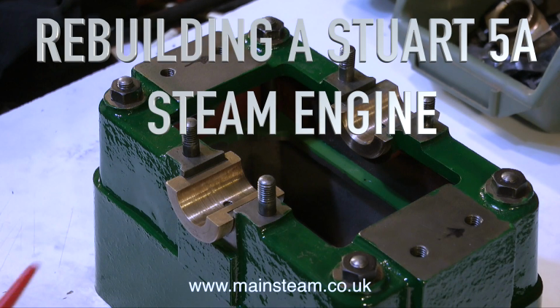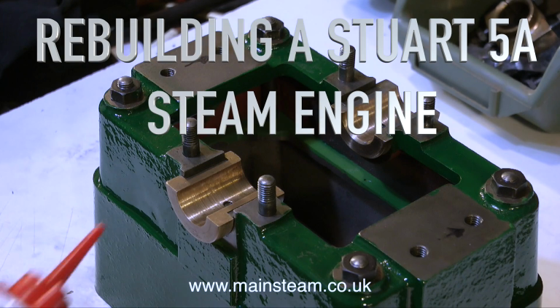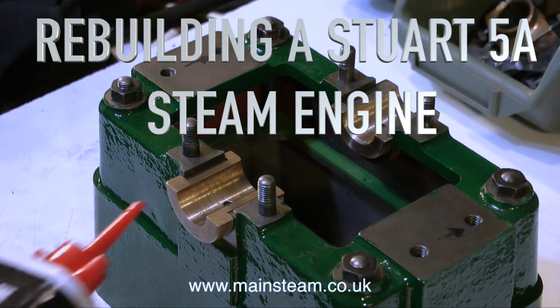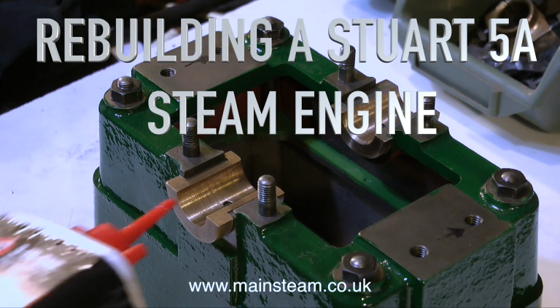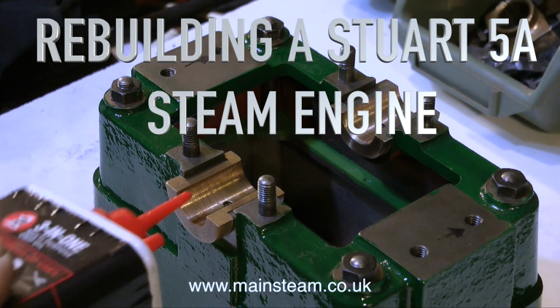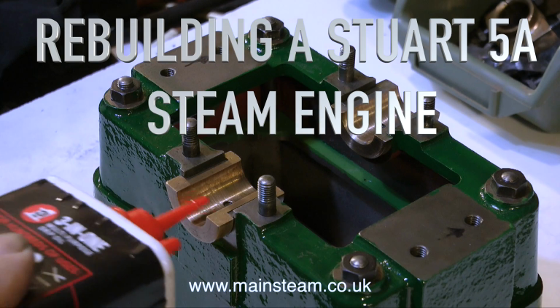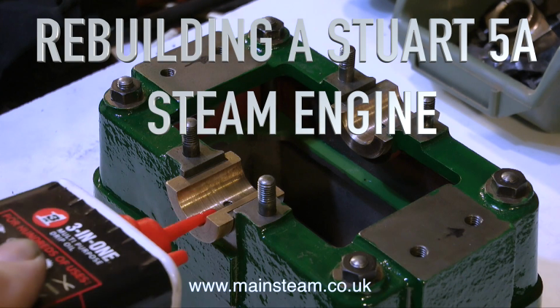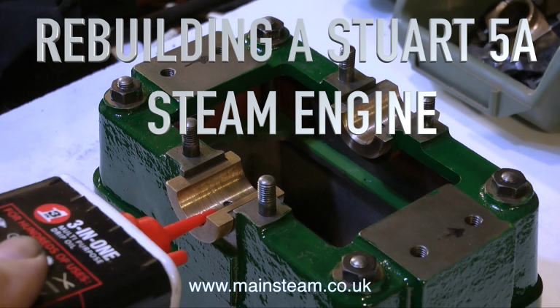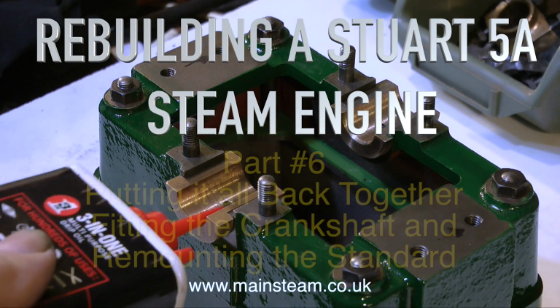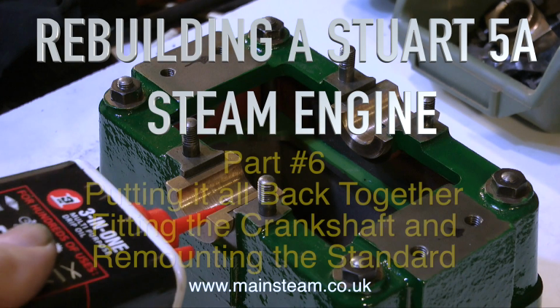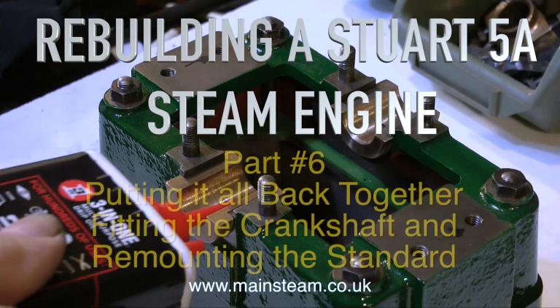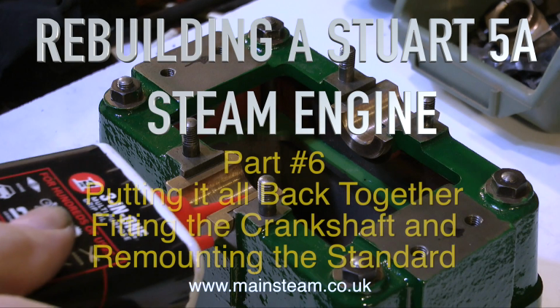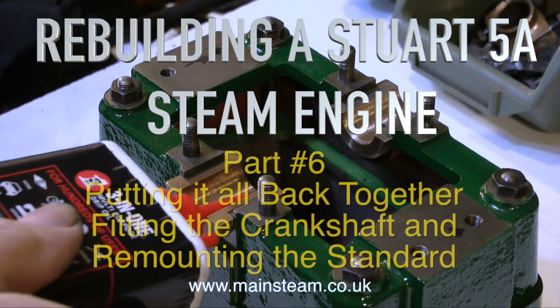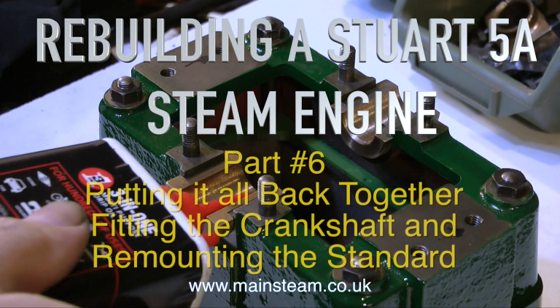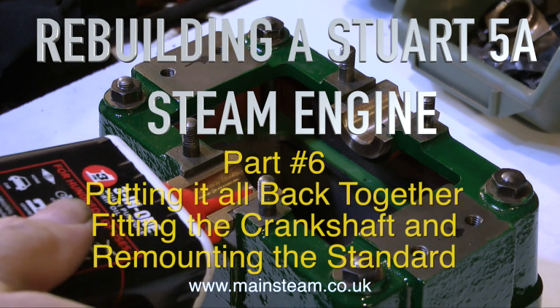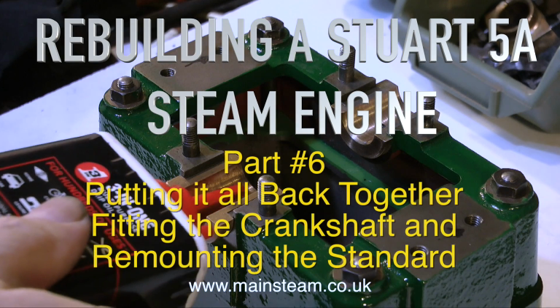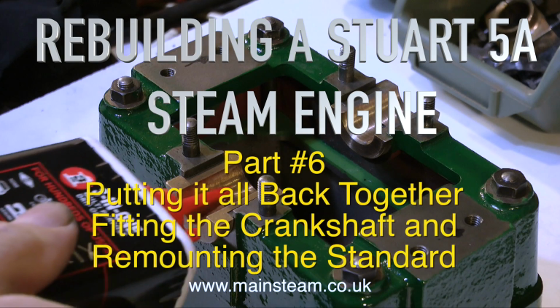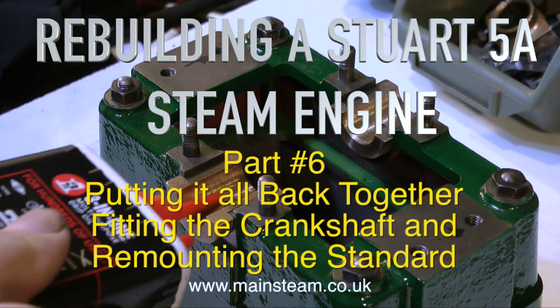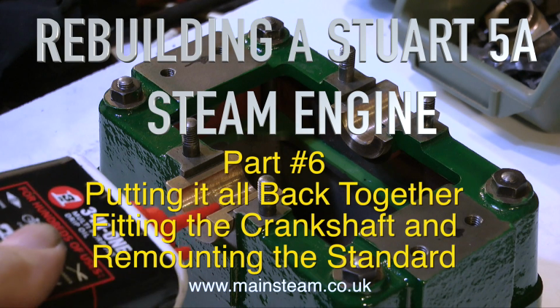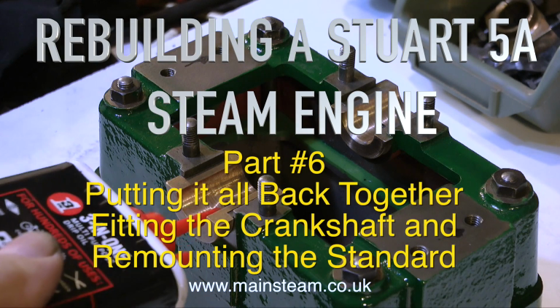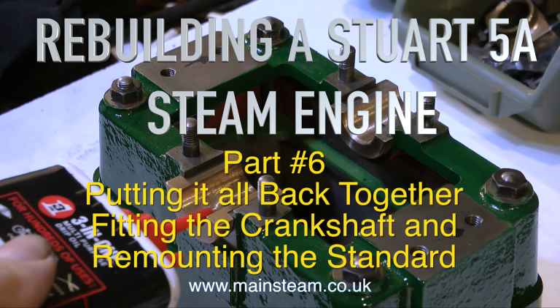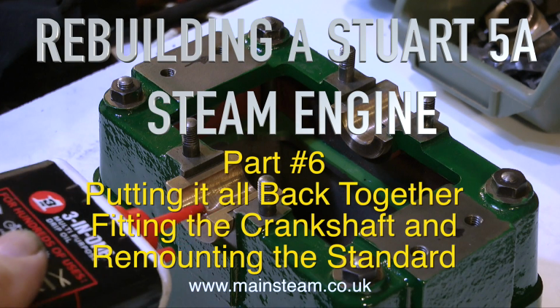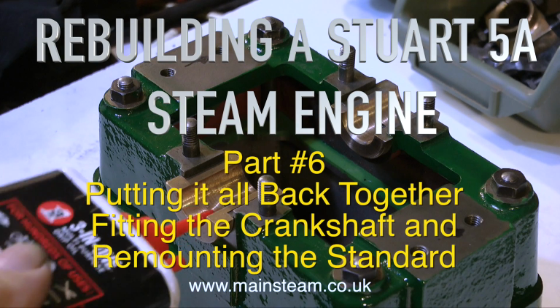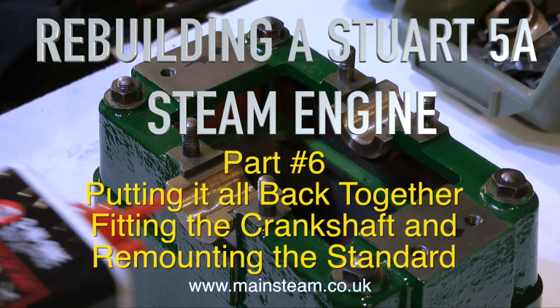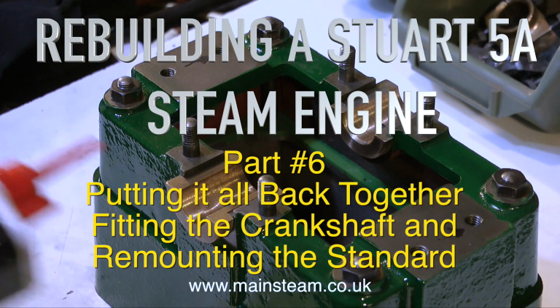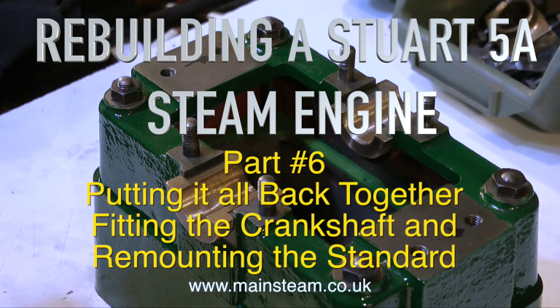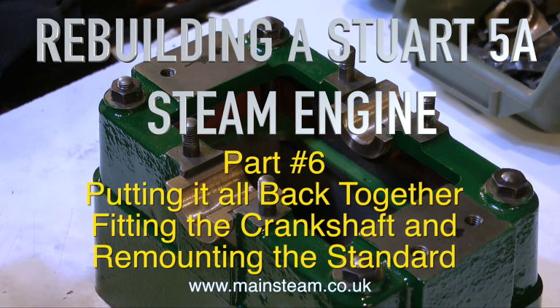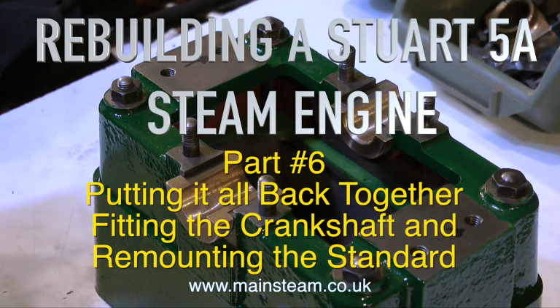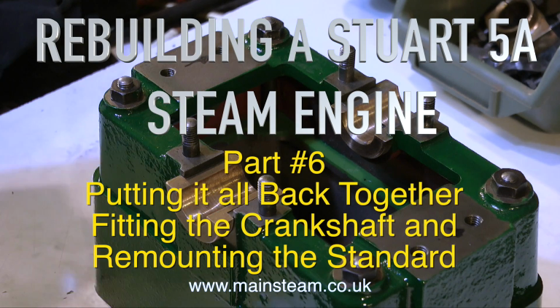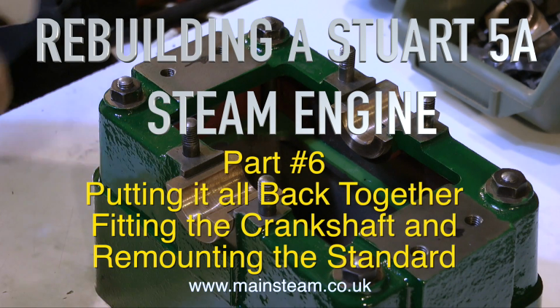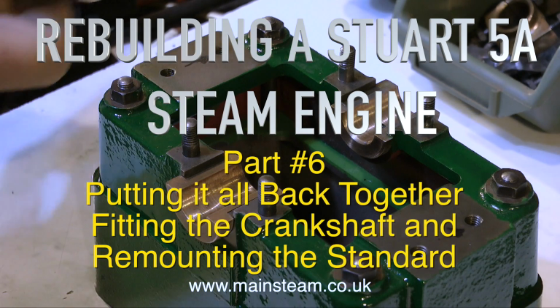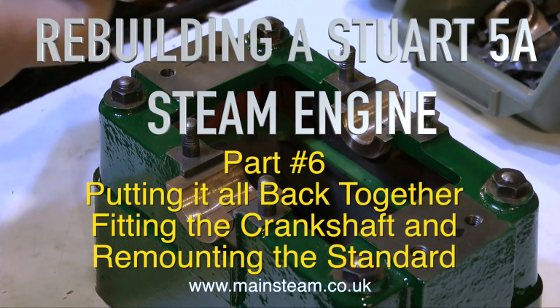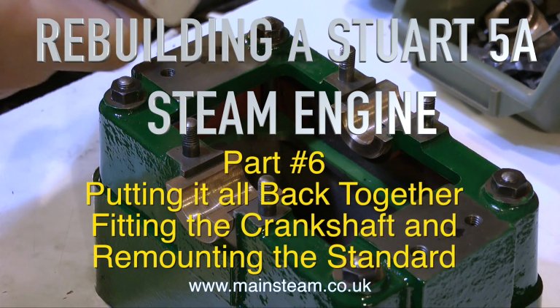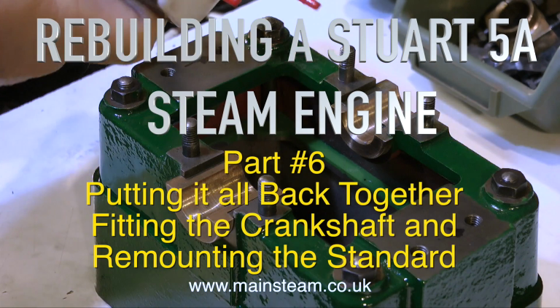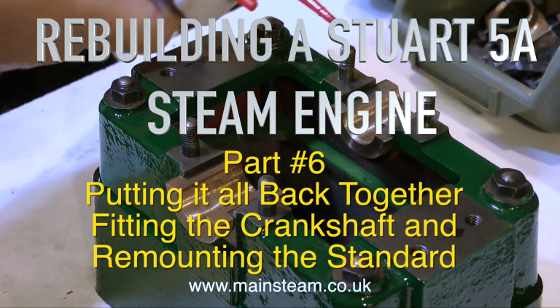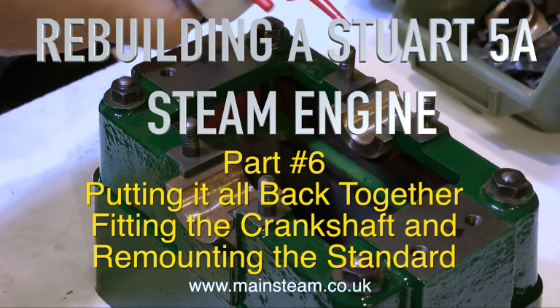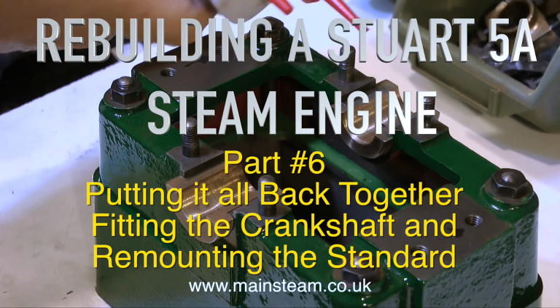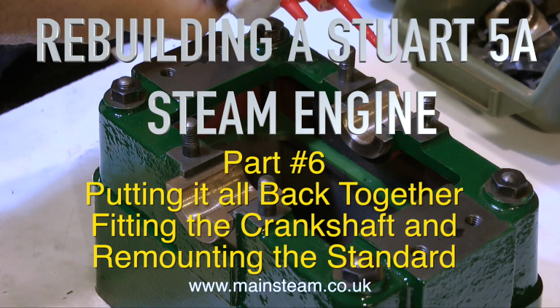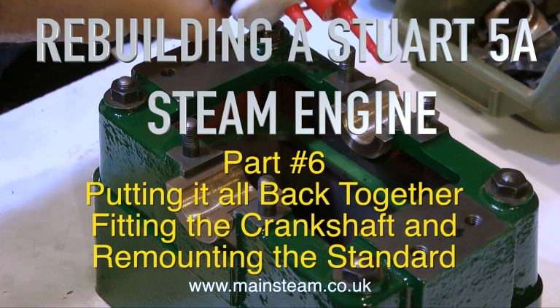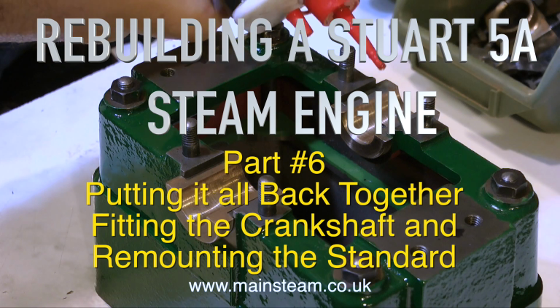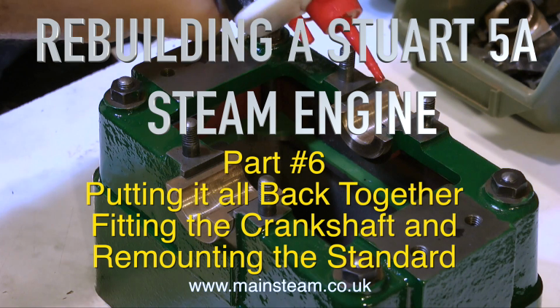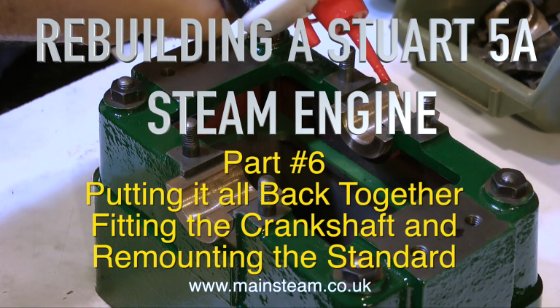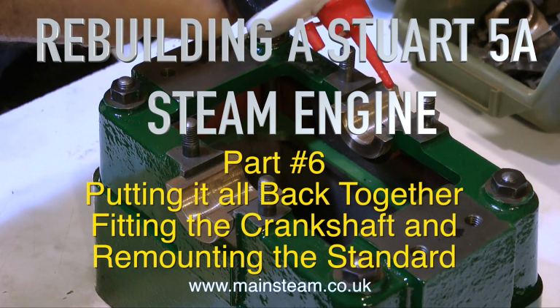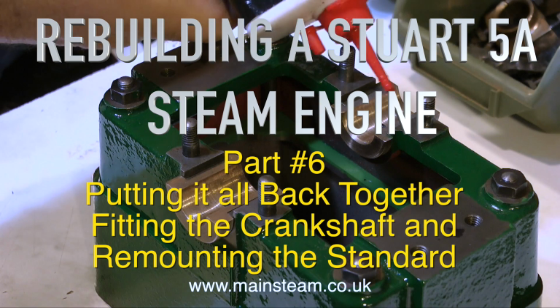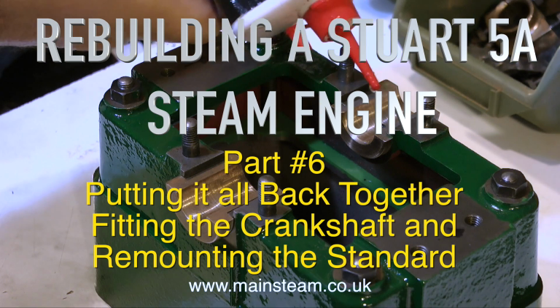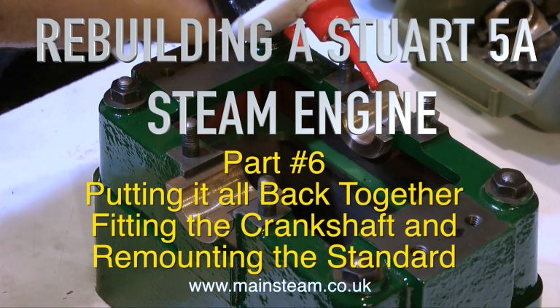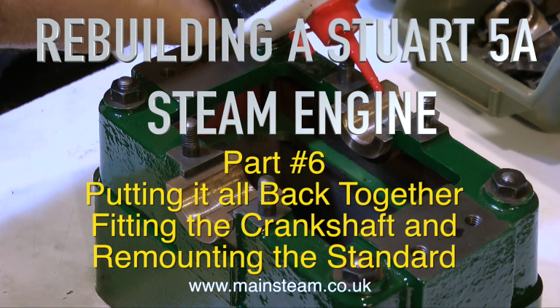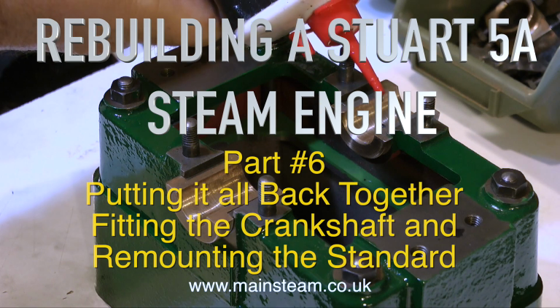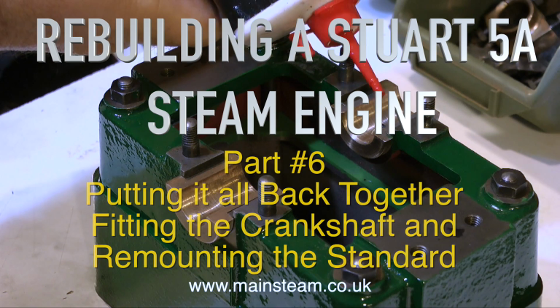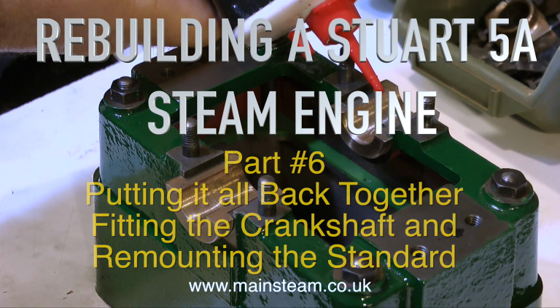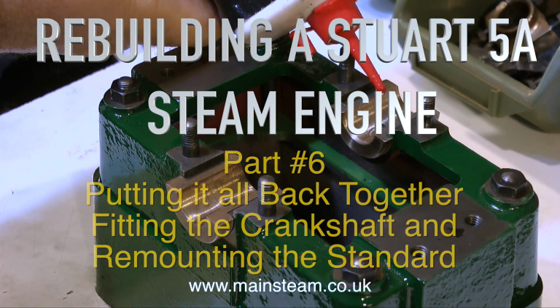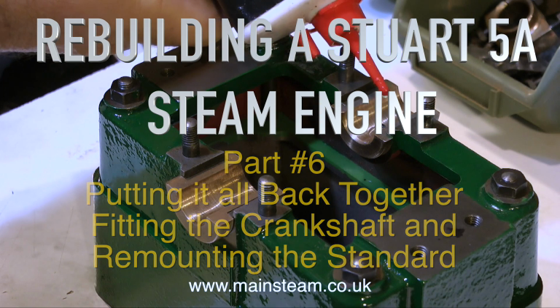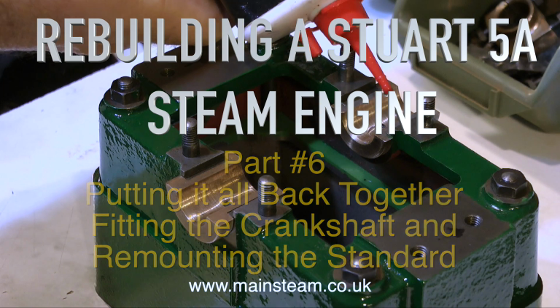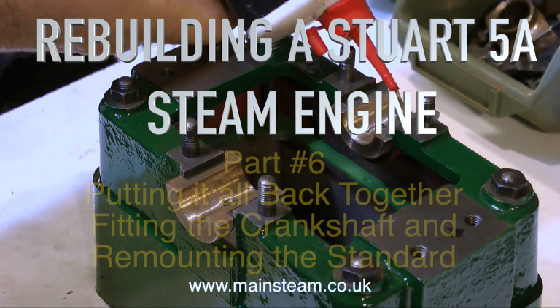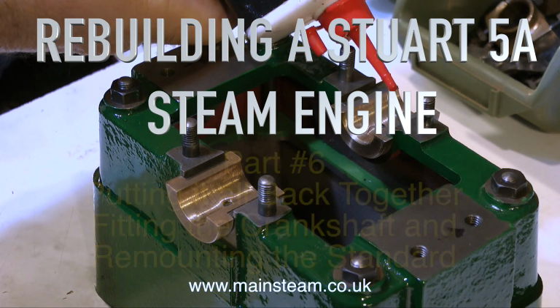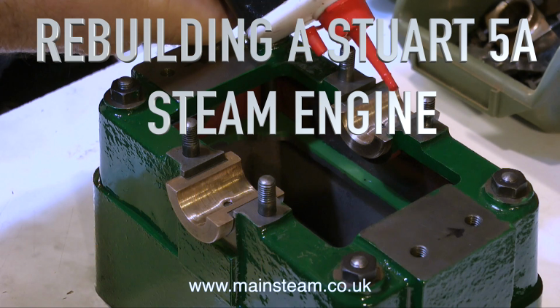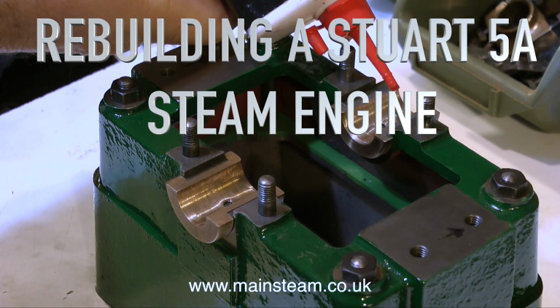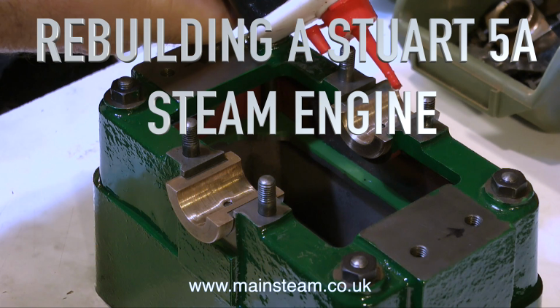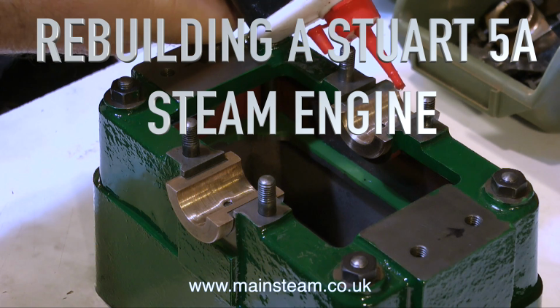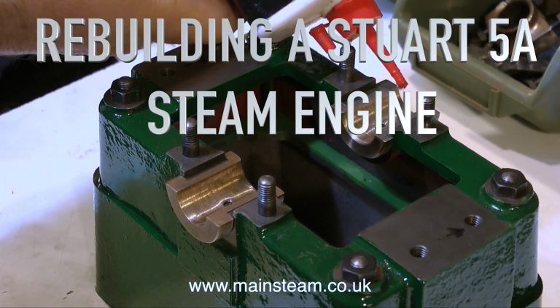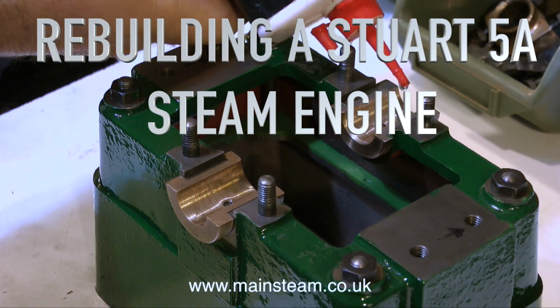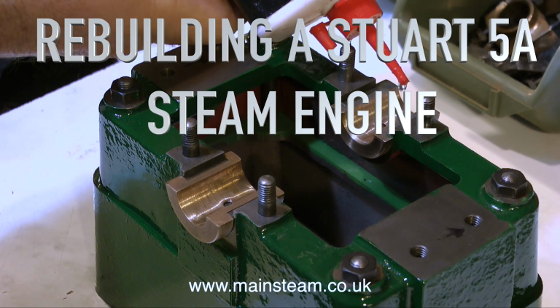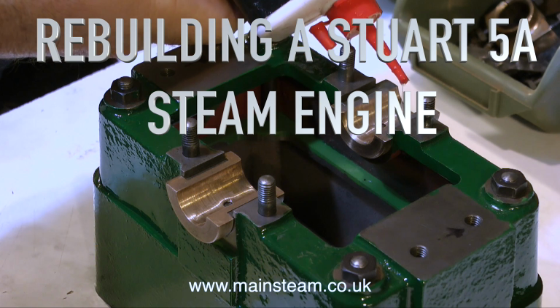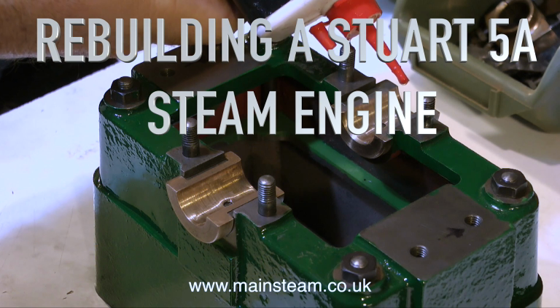Rebuilding a Stuart 5A steam engine, part 6 - putting it all back together, fitting the crankshaft and remounting the standard.